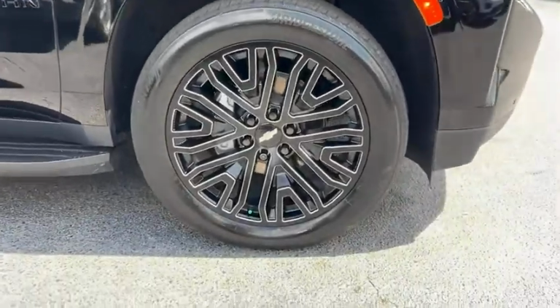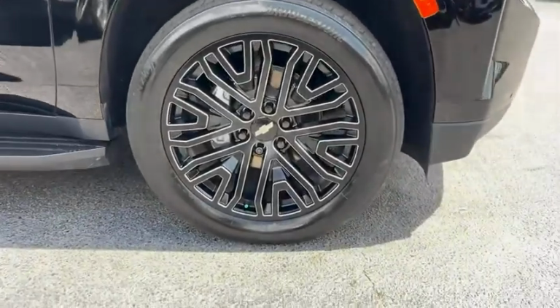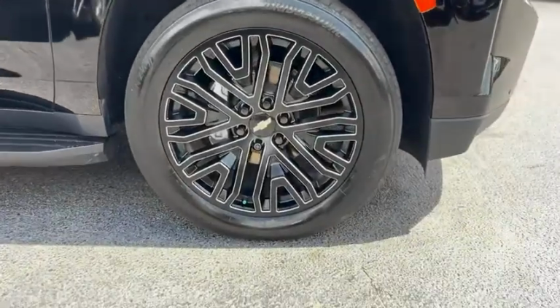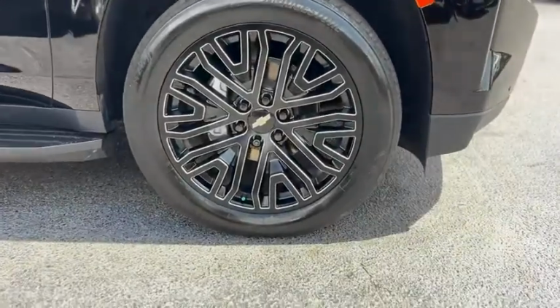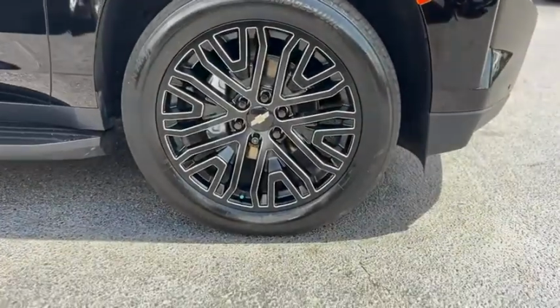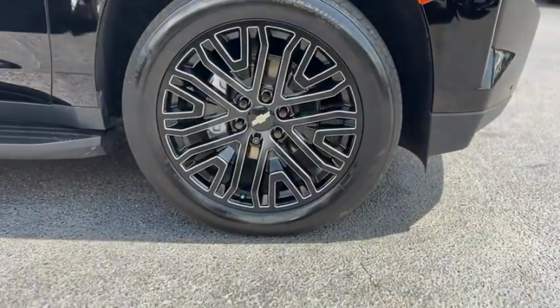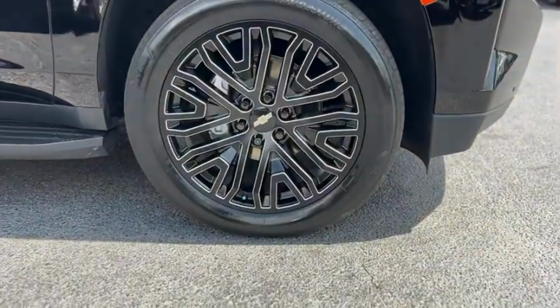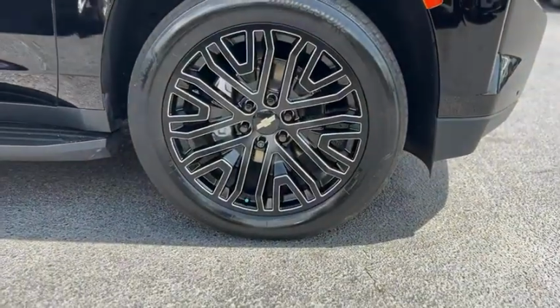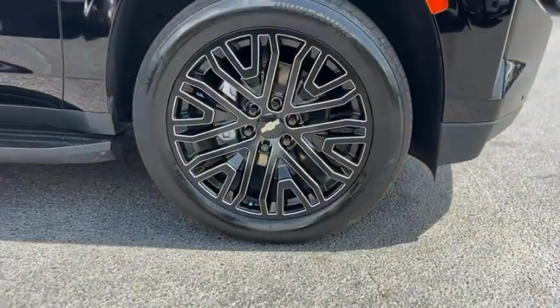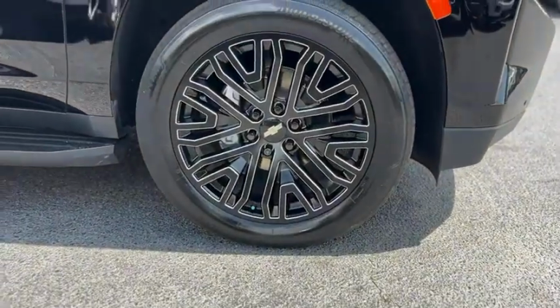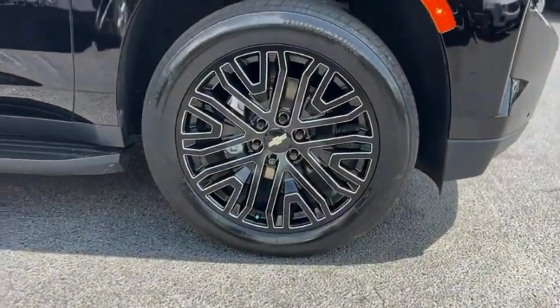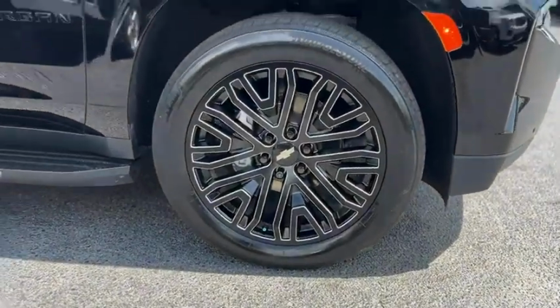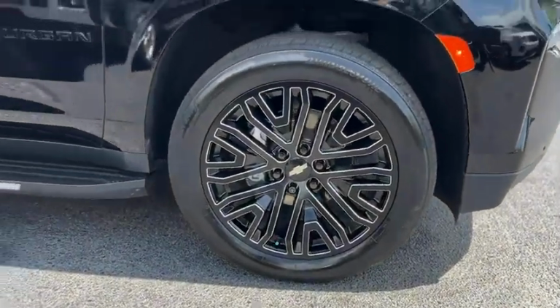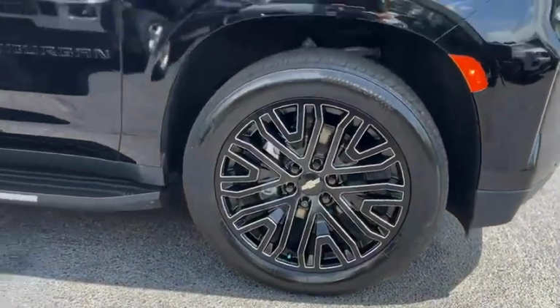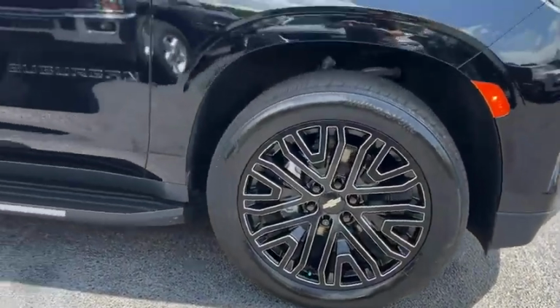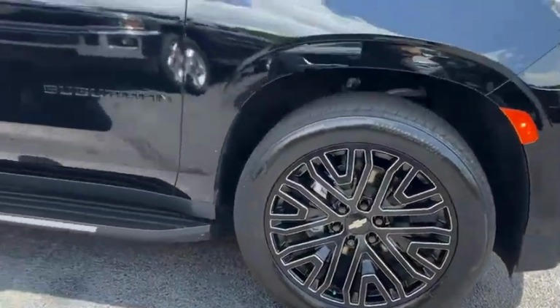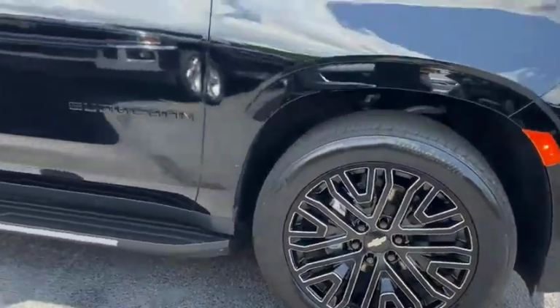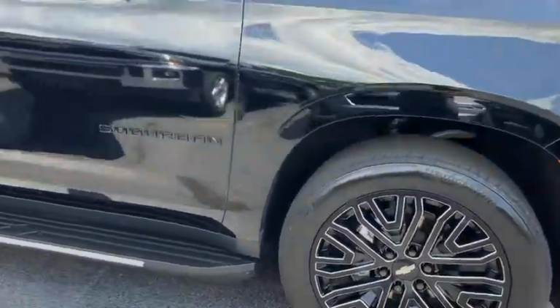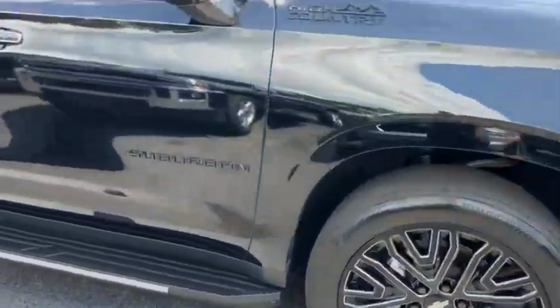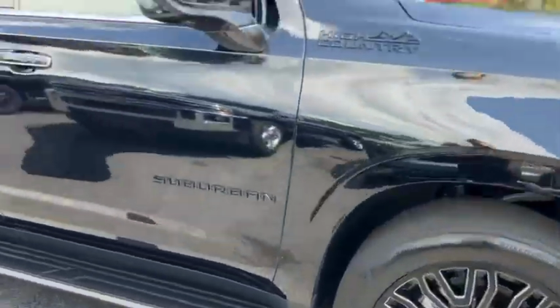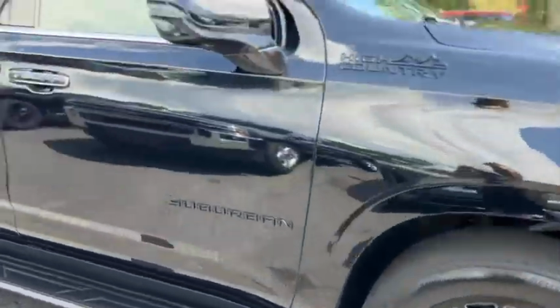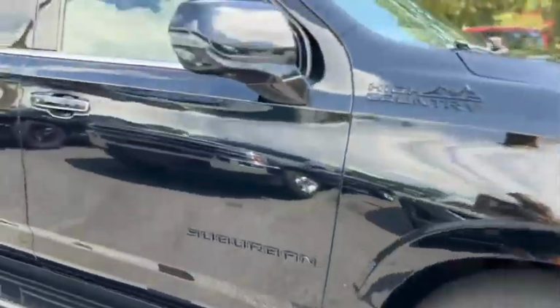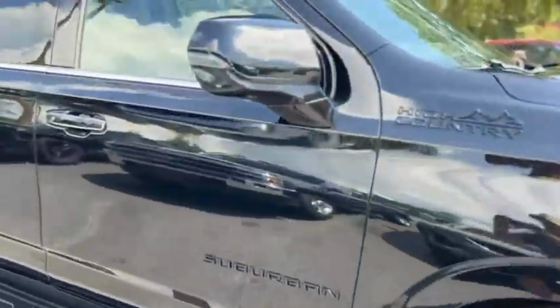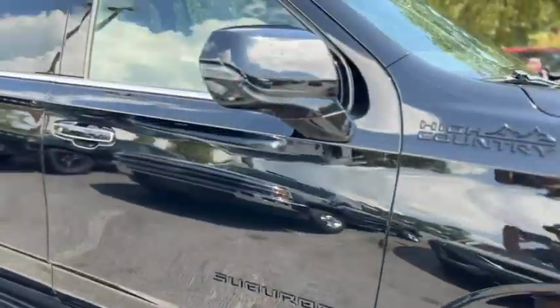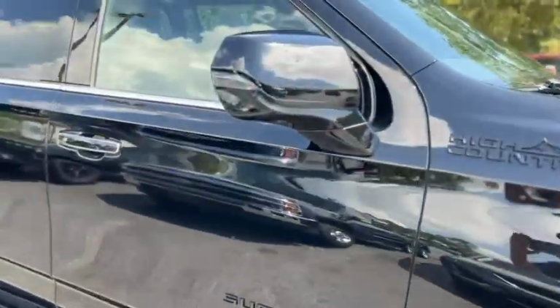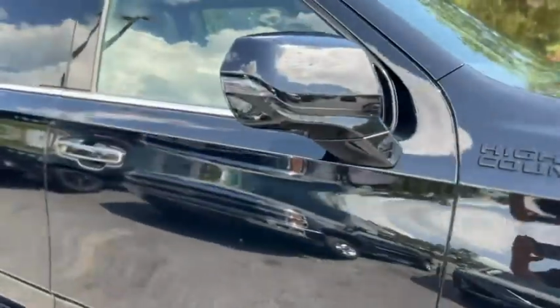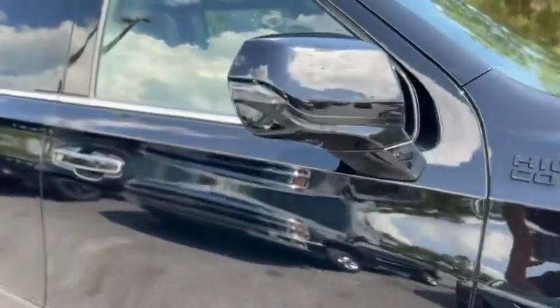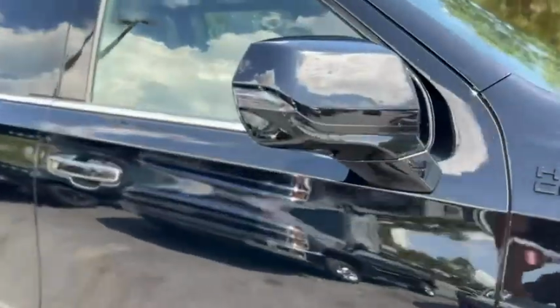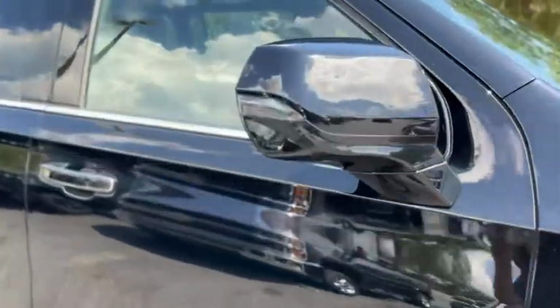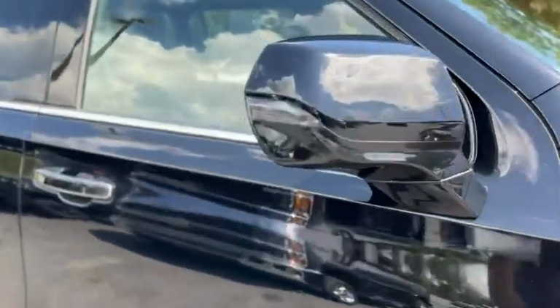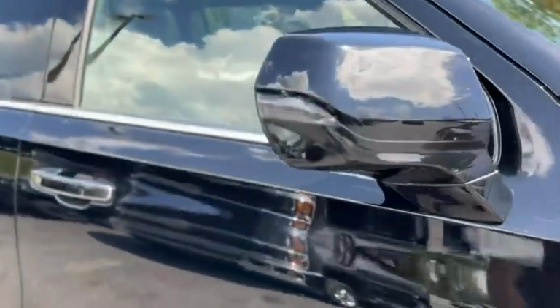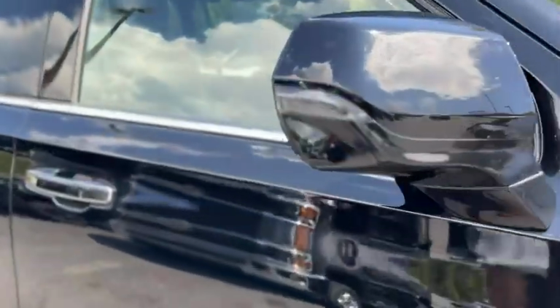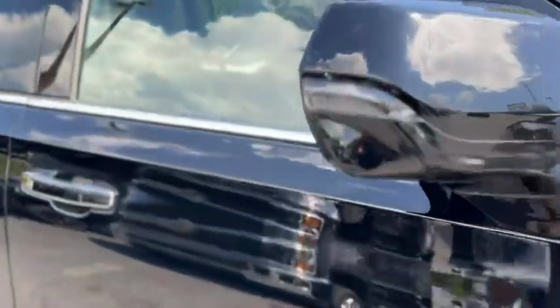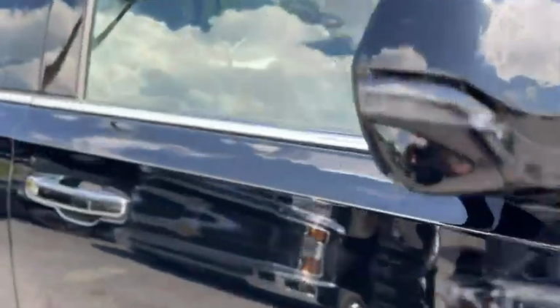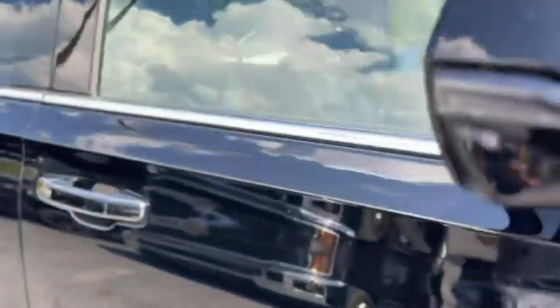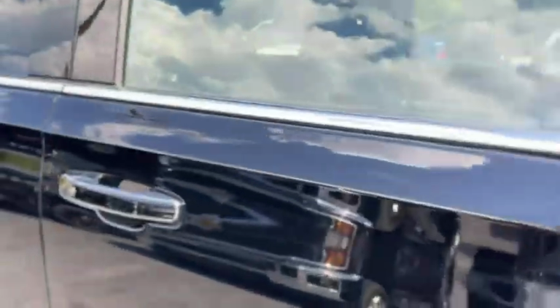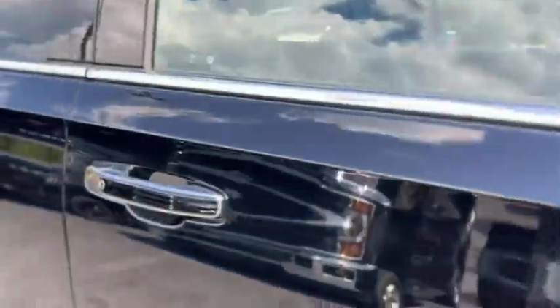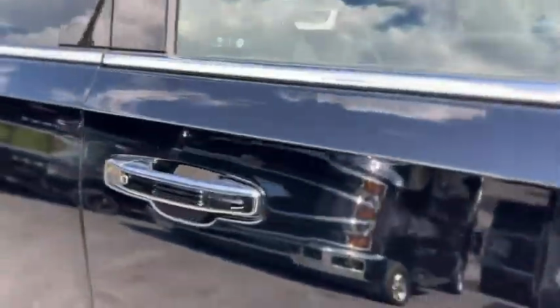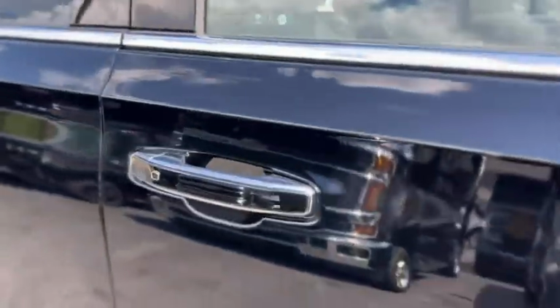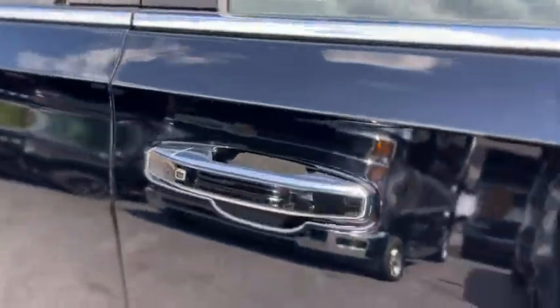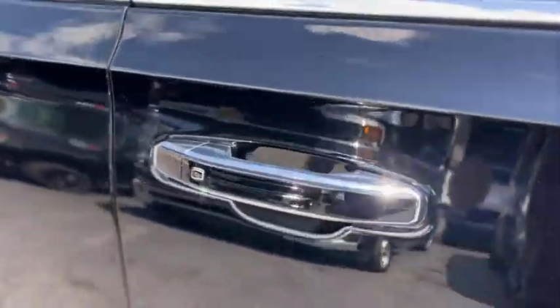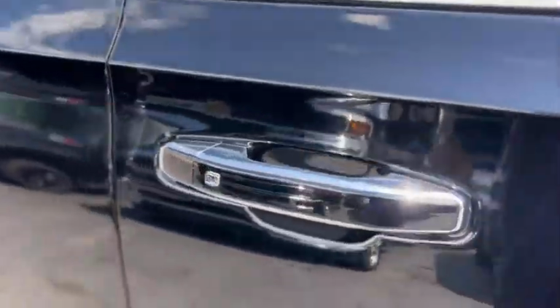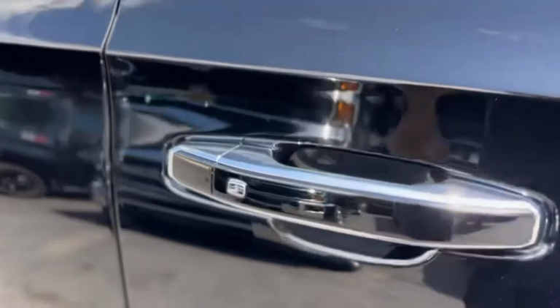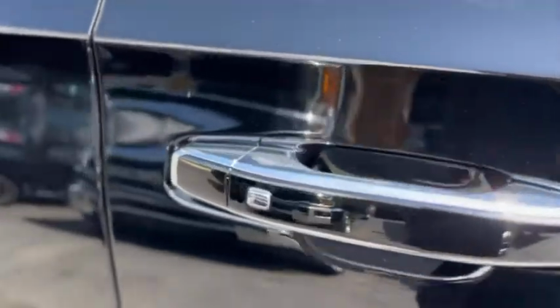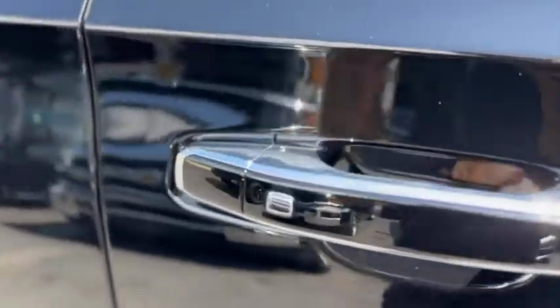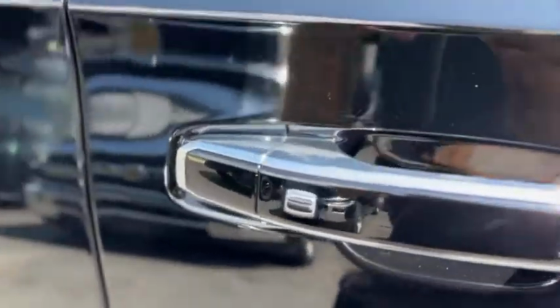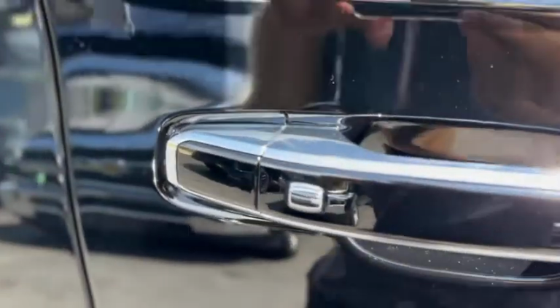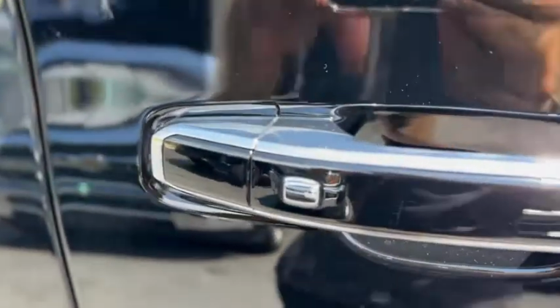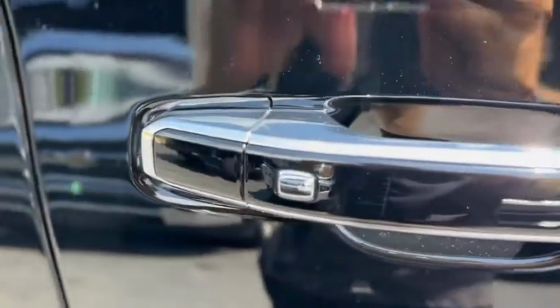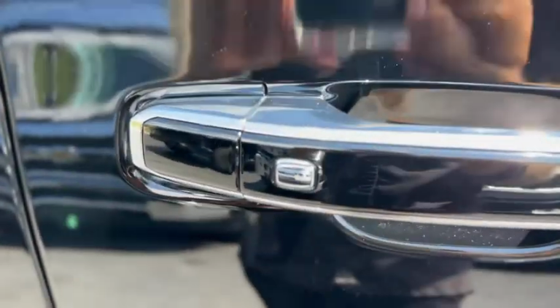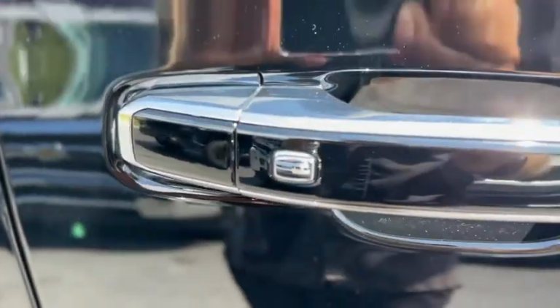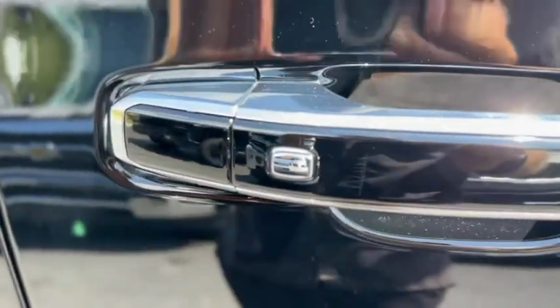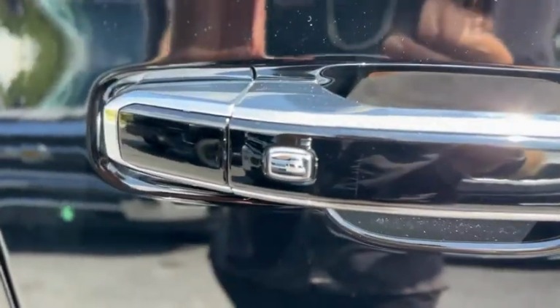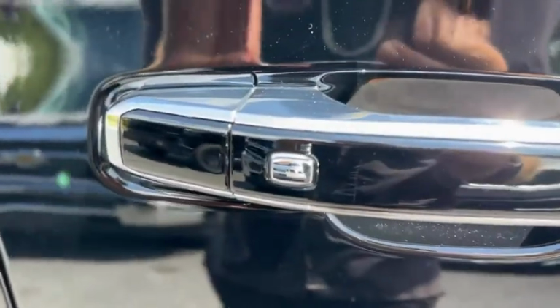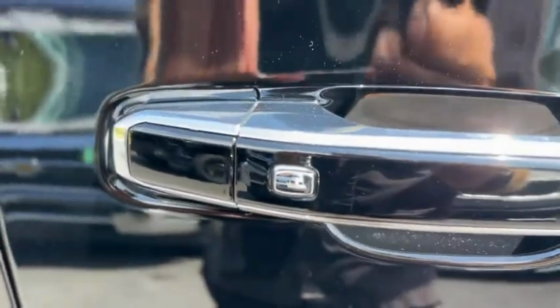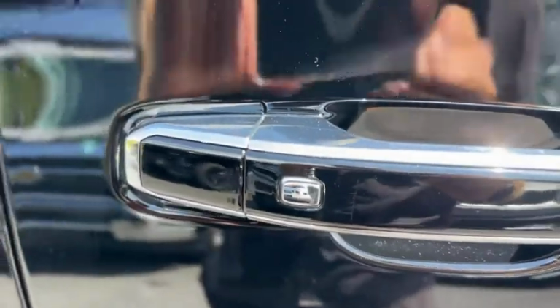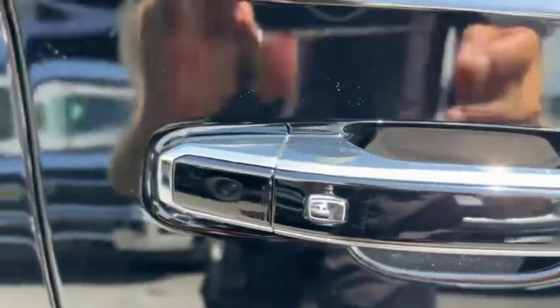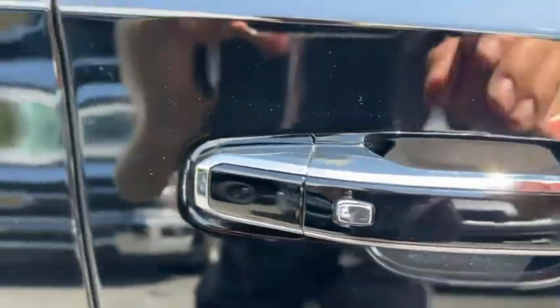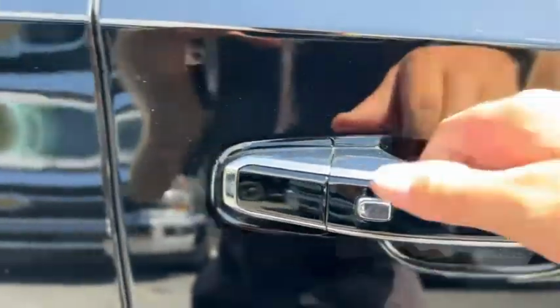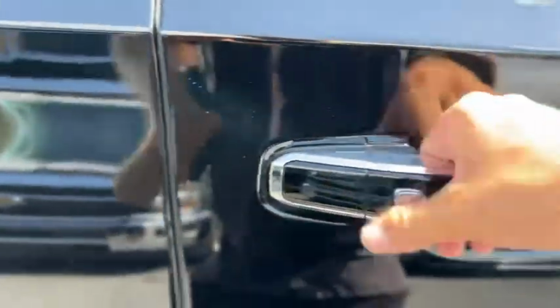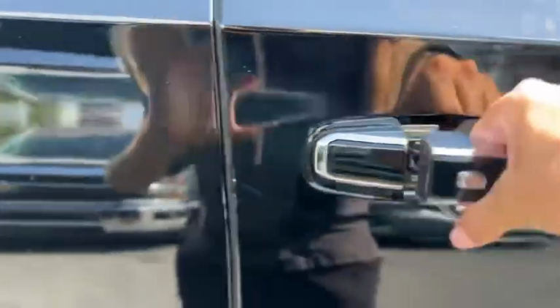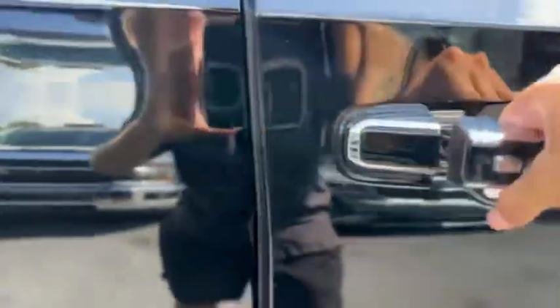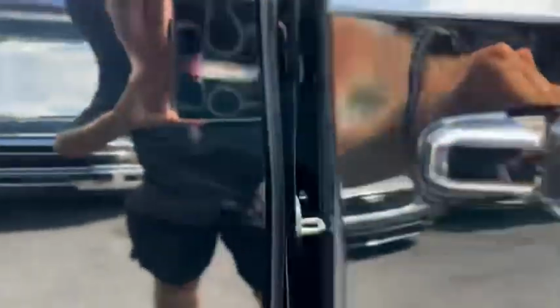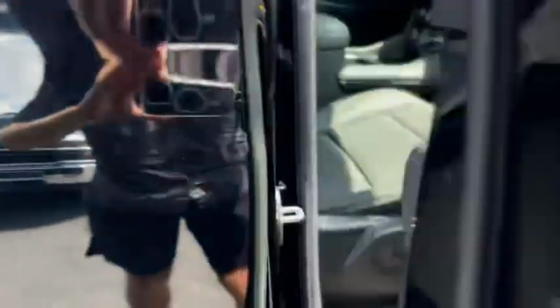Black and silver wheels, turn signals in the mirrors, and your keyless entry button on the door handle.